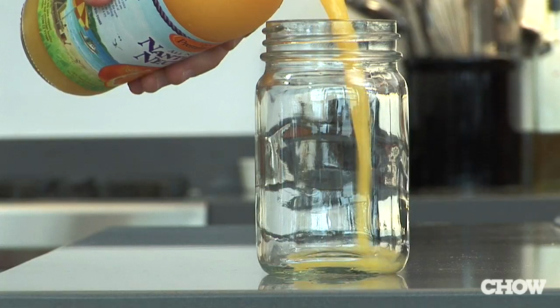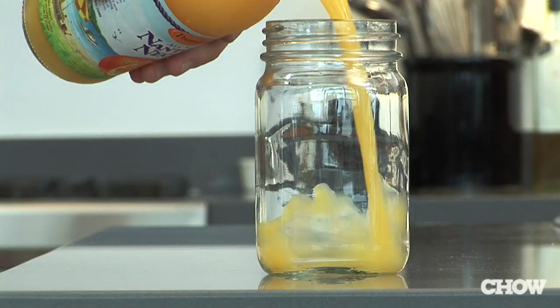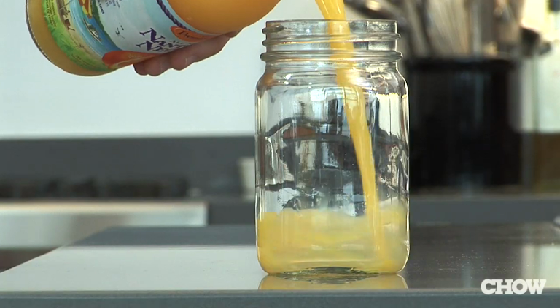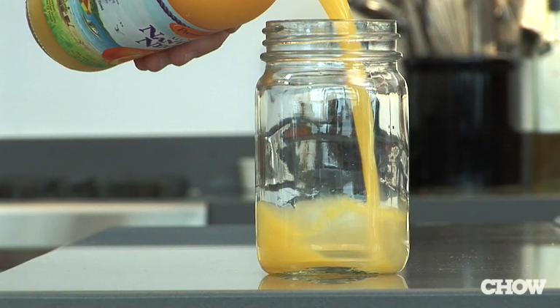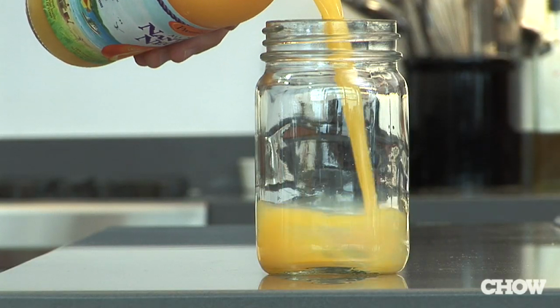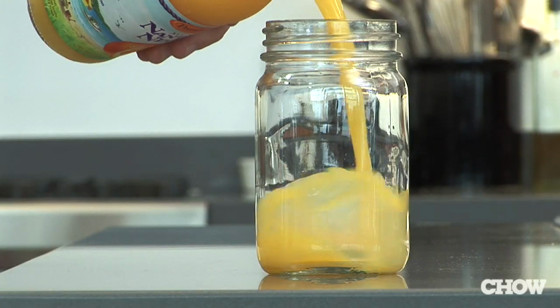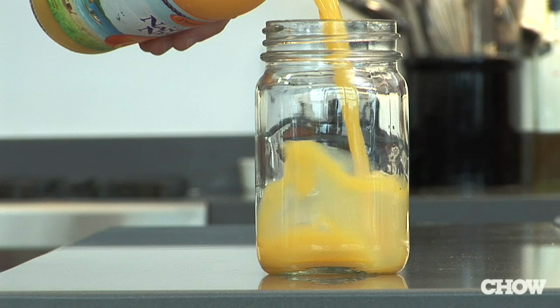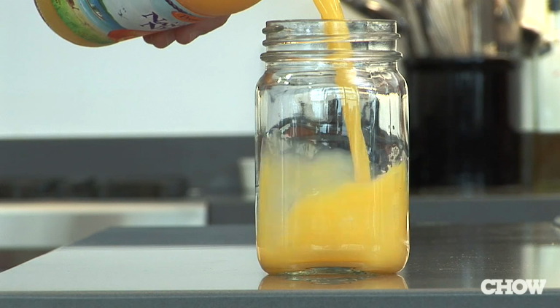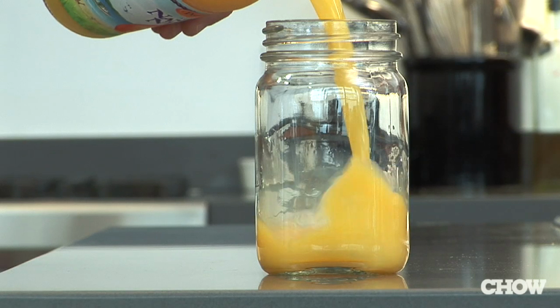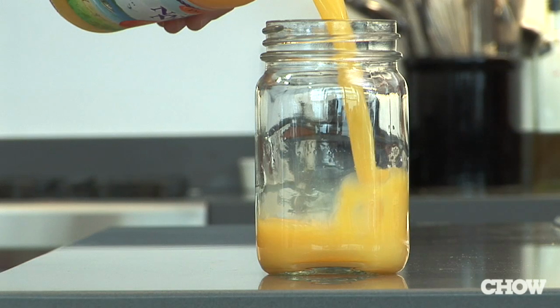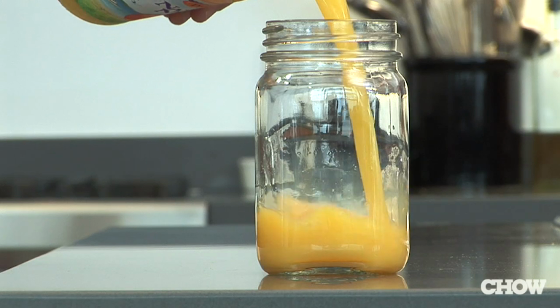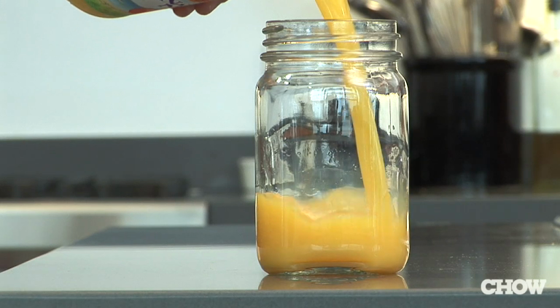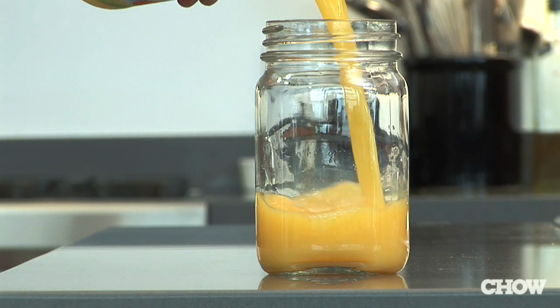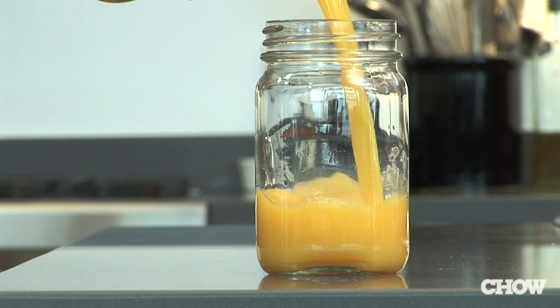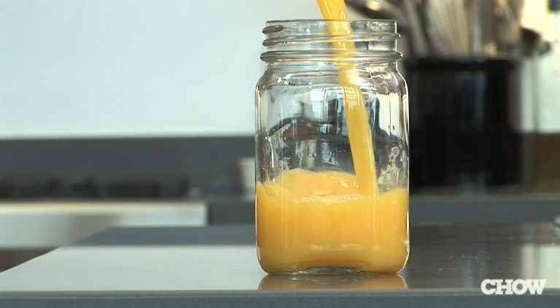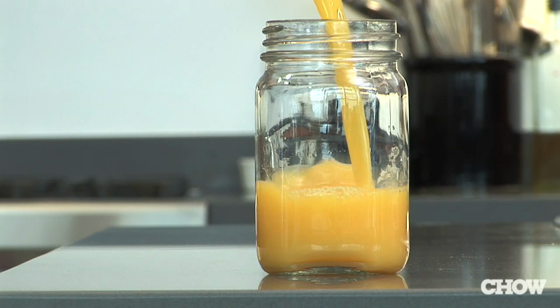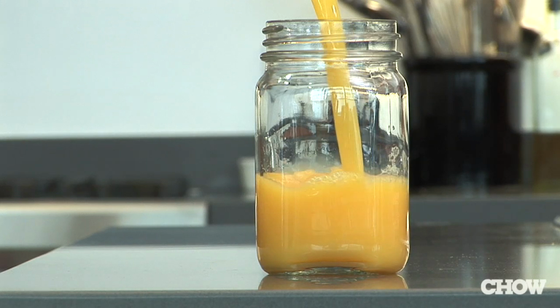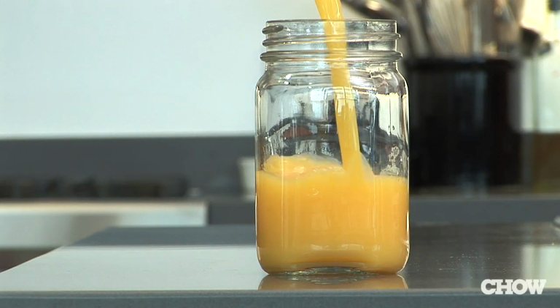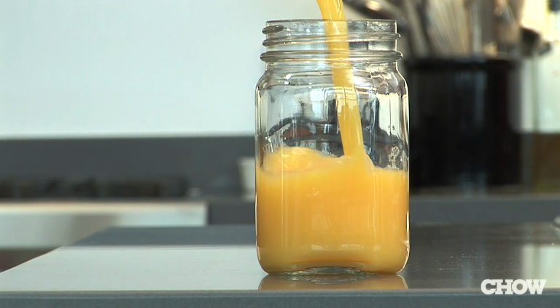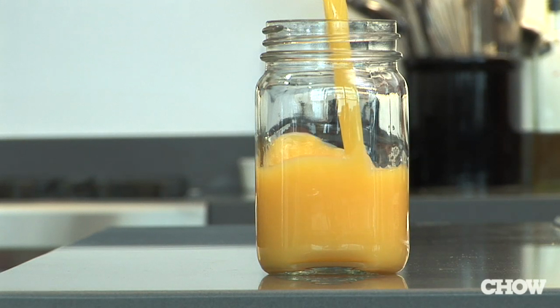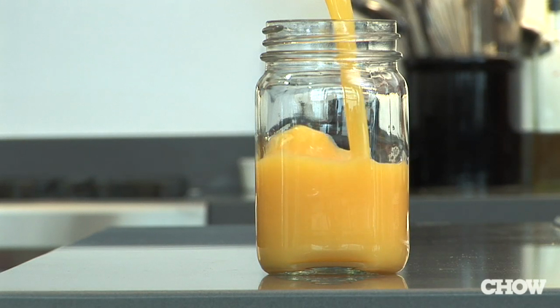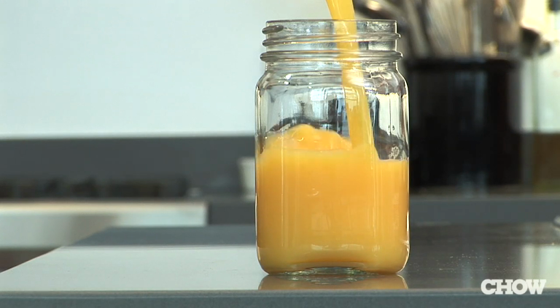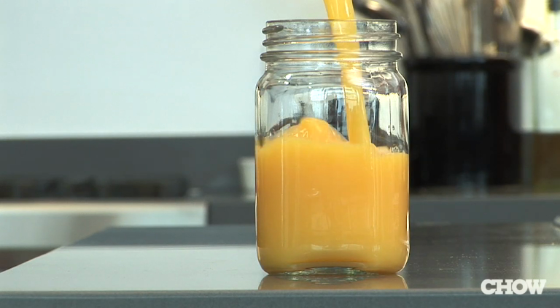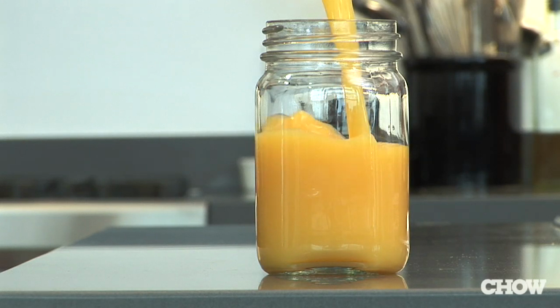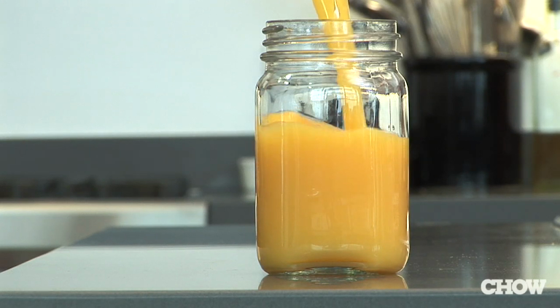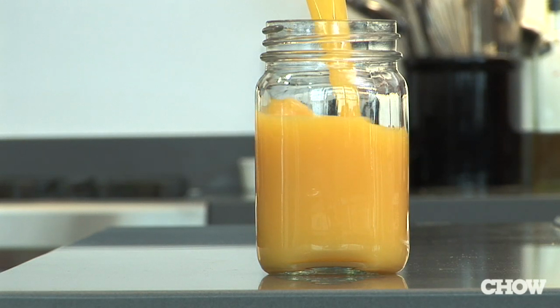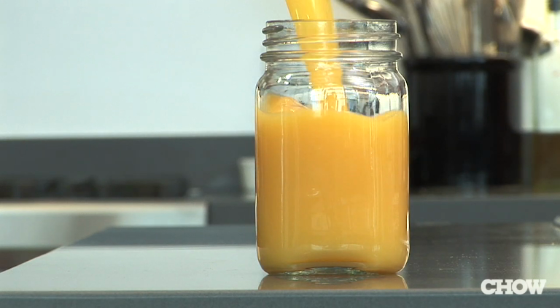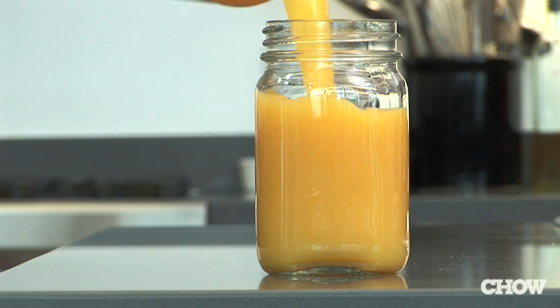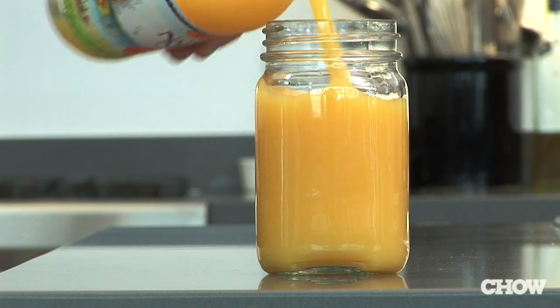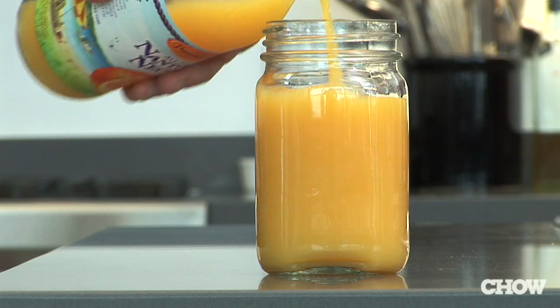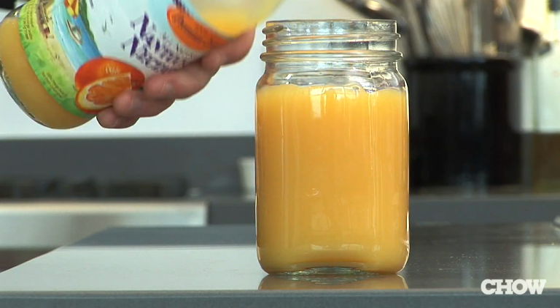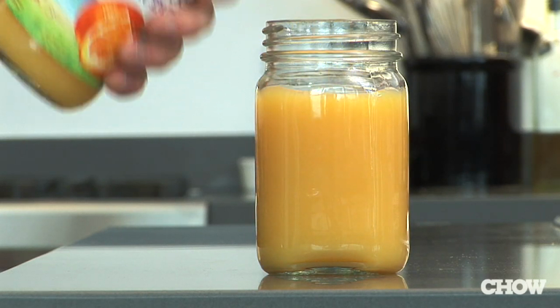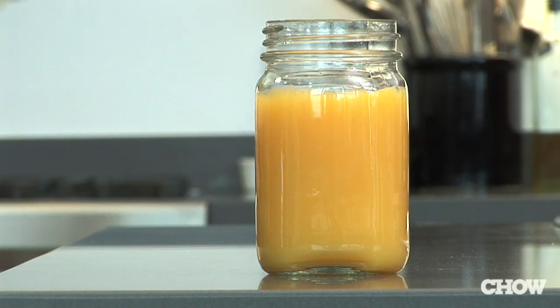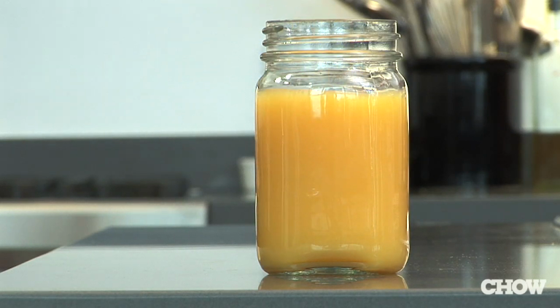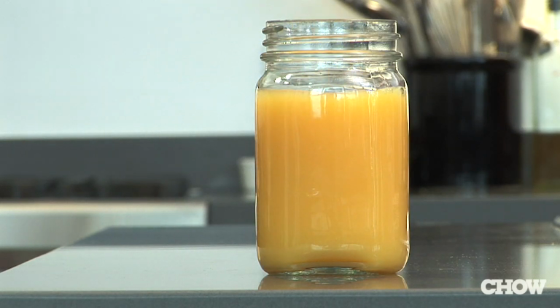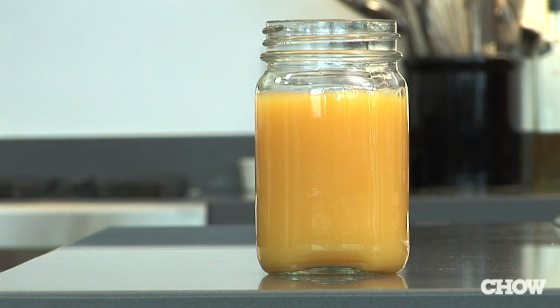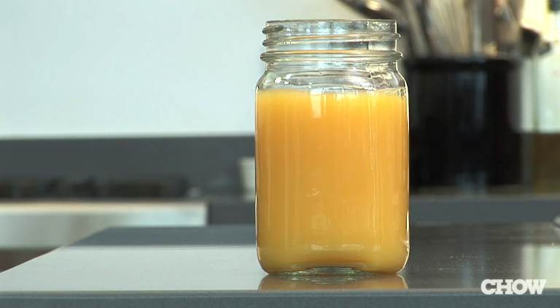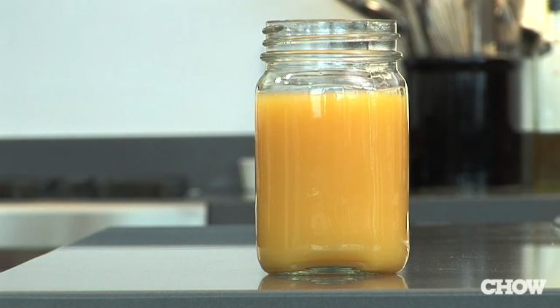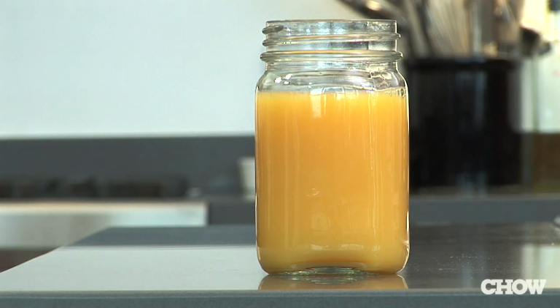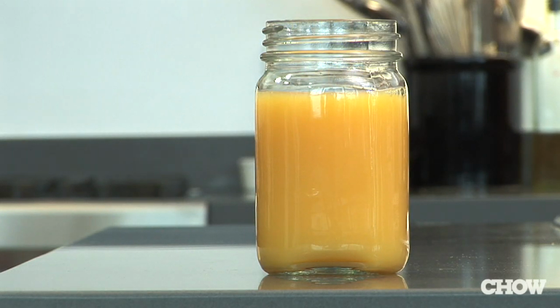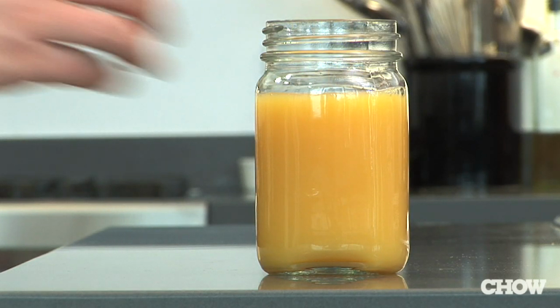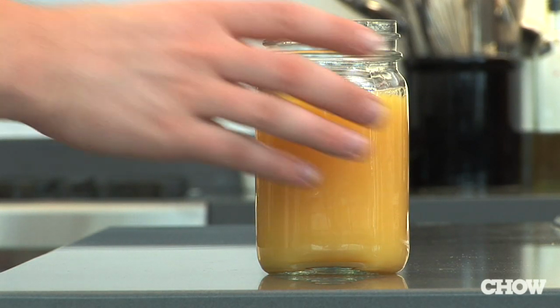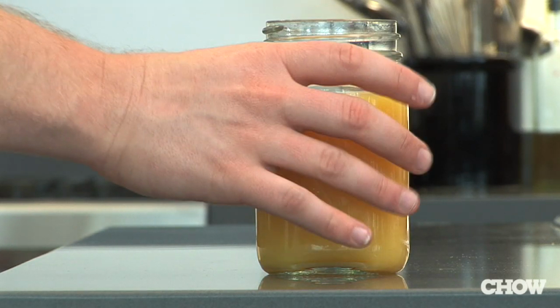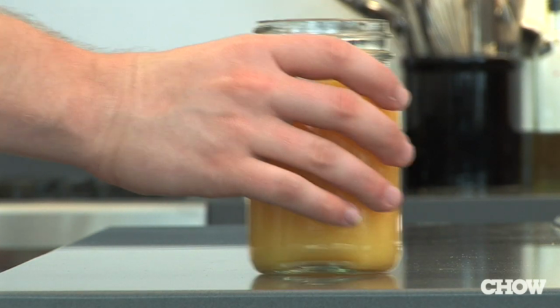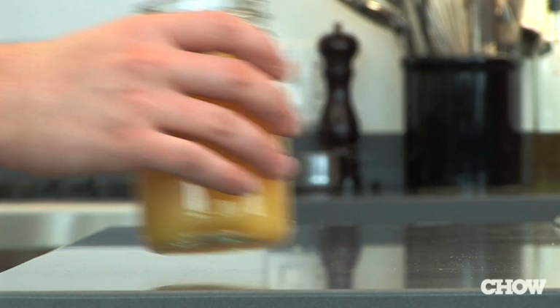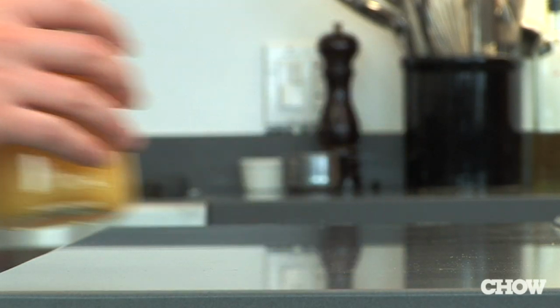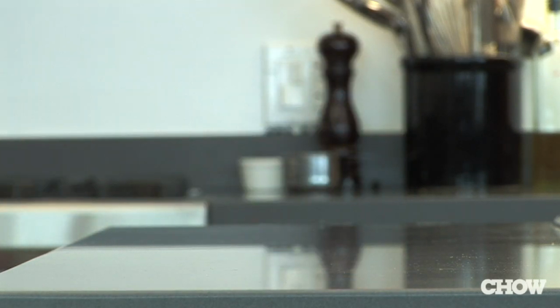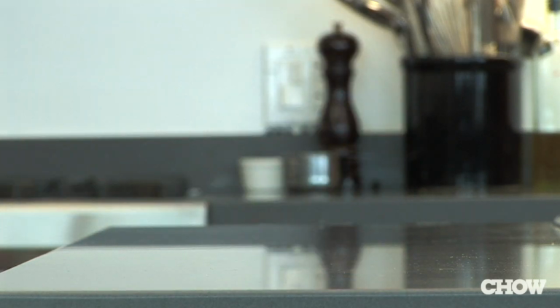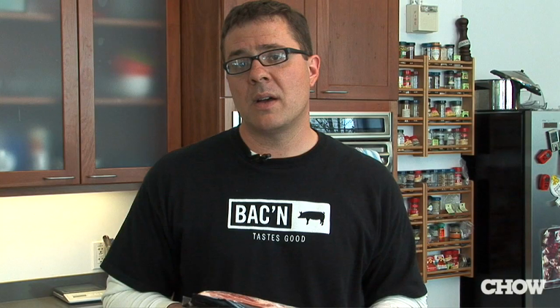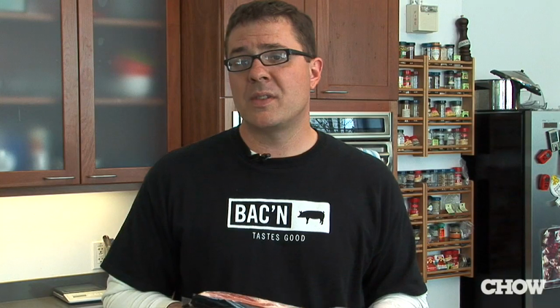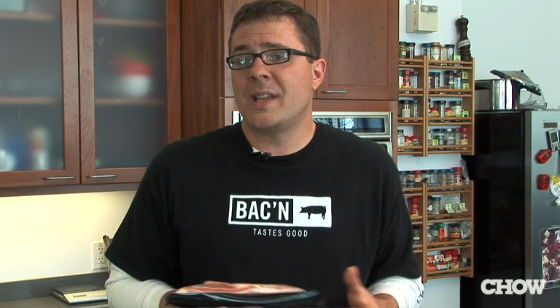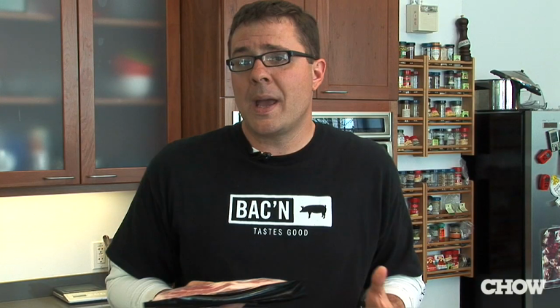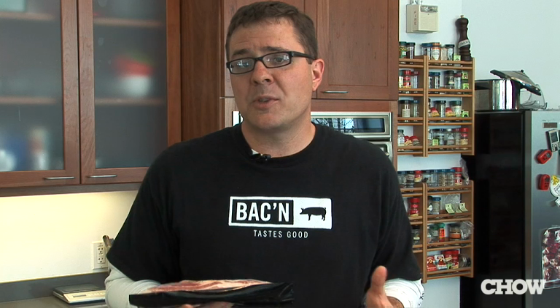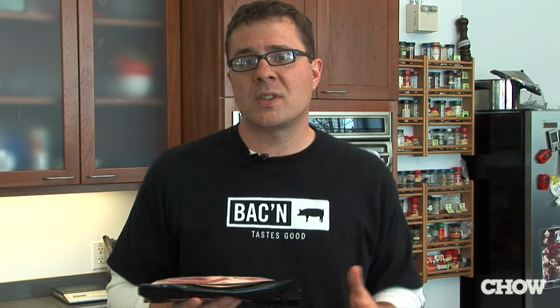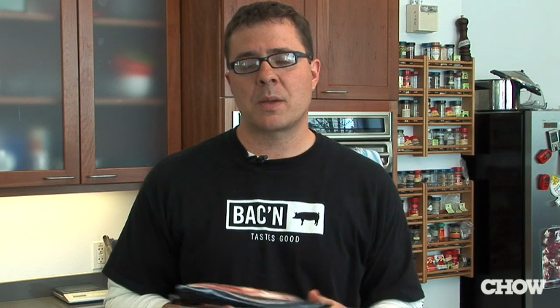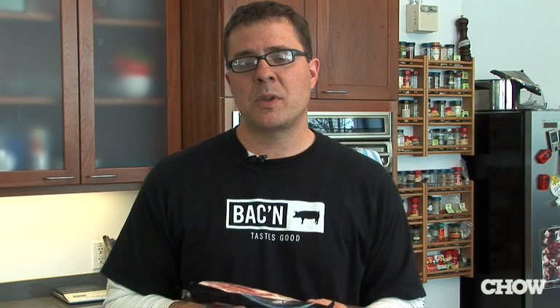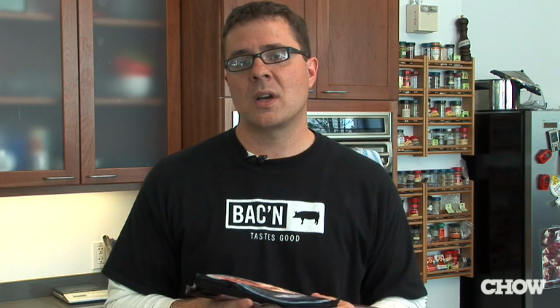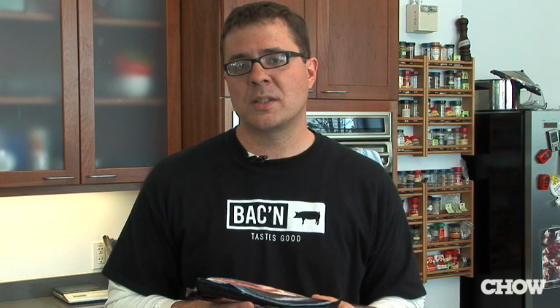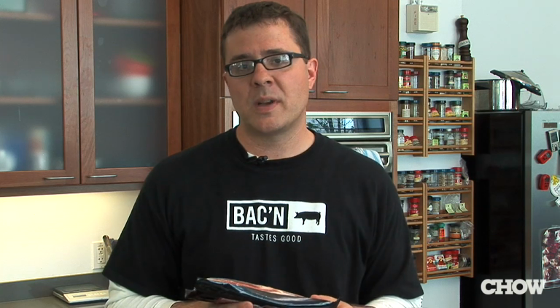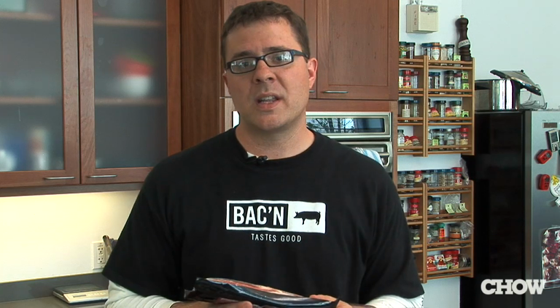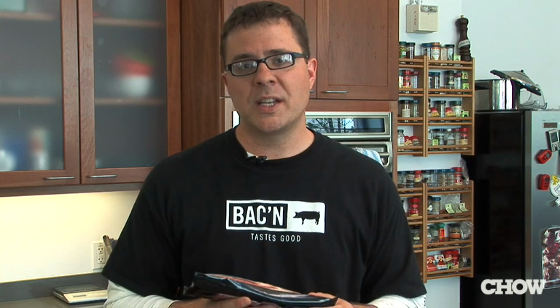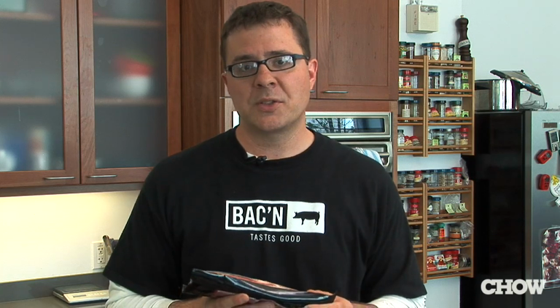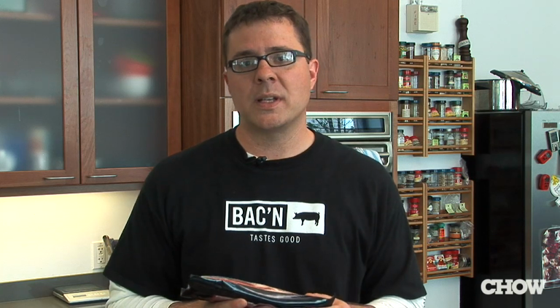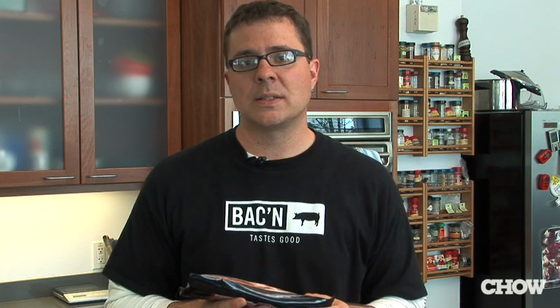So one trick you might want to try is have a glass of orange juice with your bacon. The citric acid in the orange juice will actually offset the damage that can be caused by the nitrates.